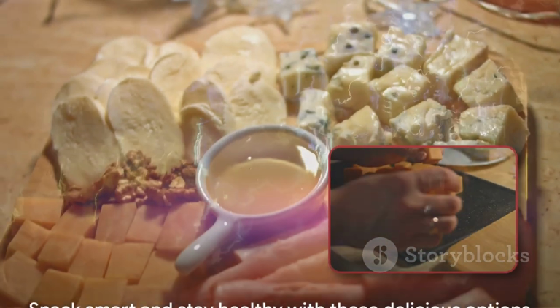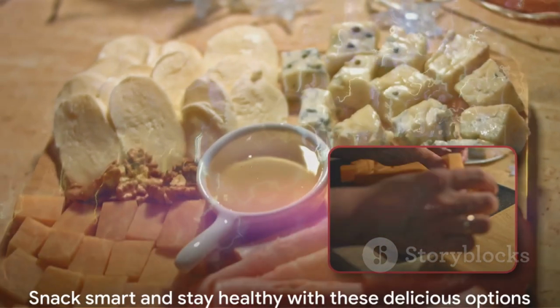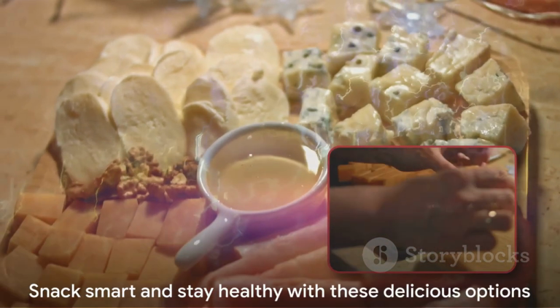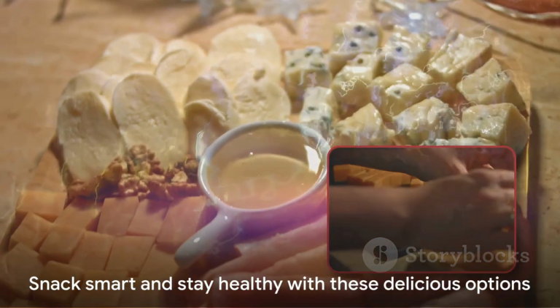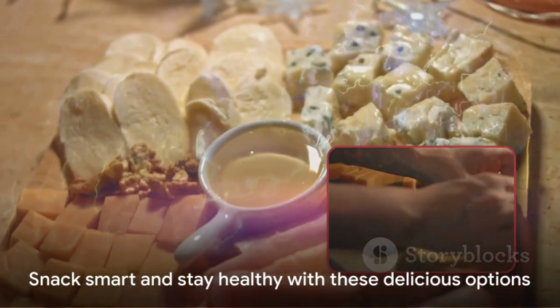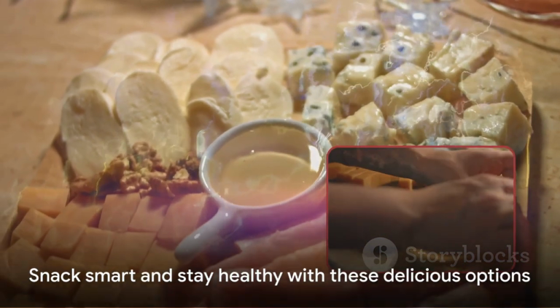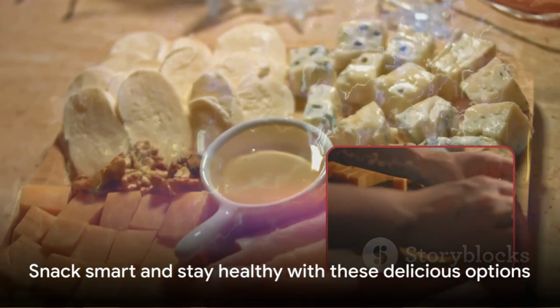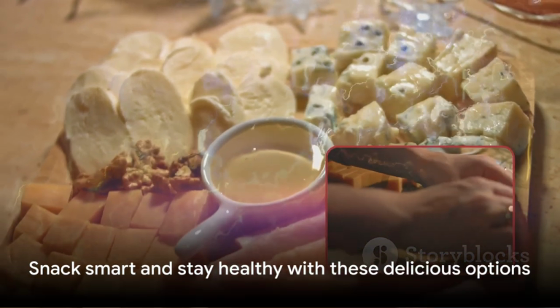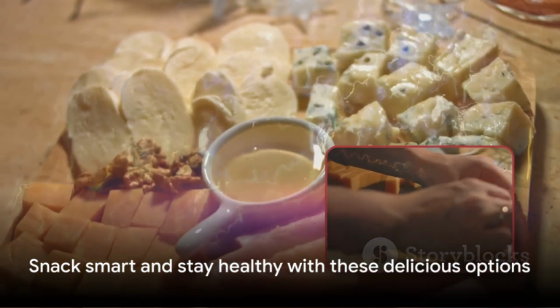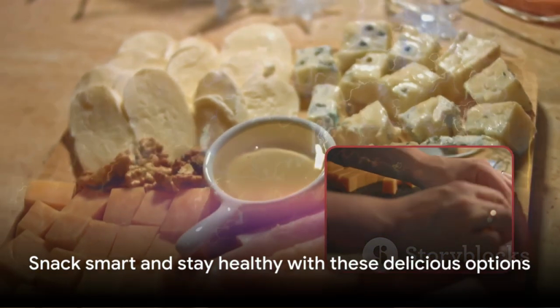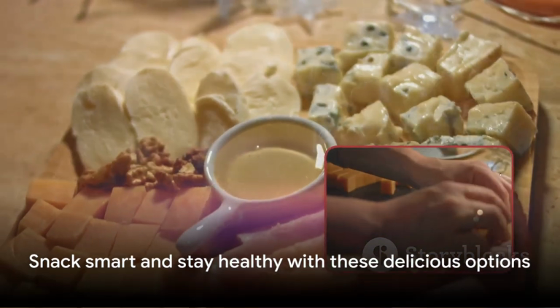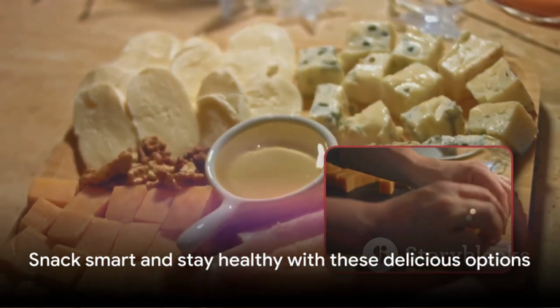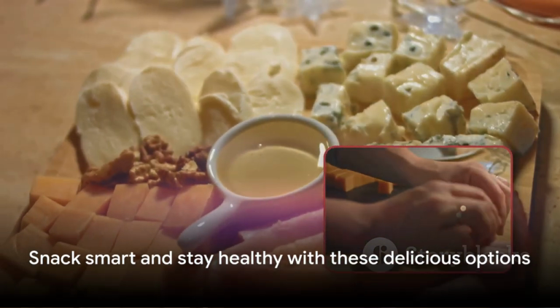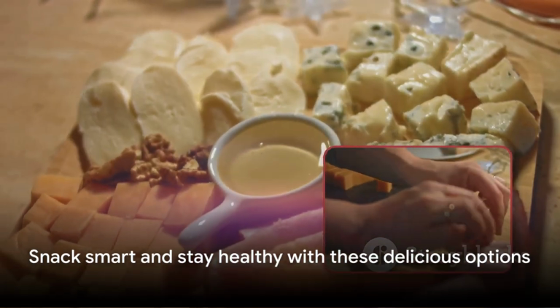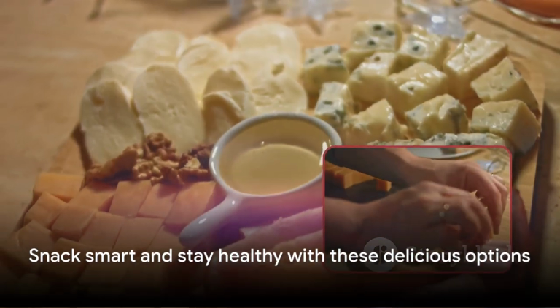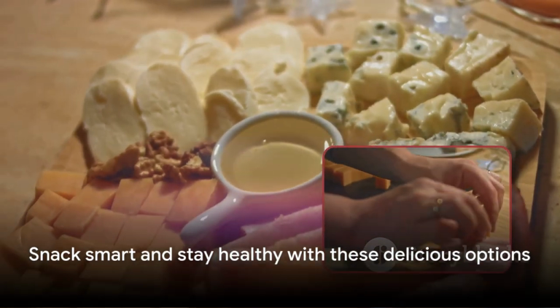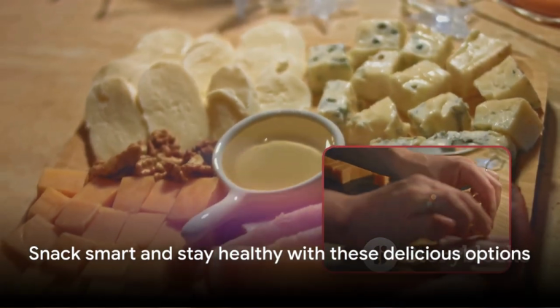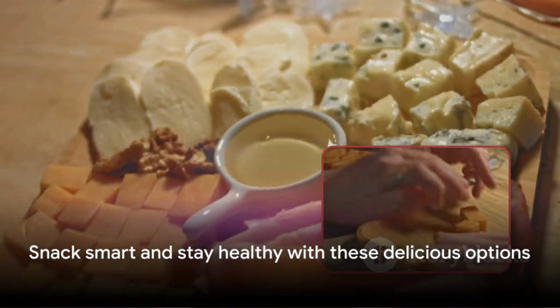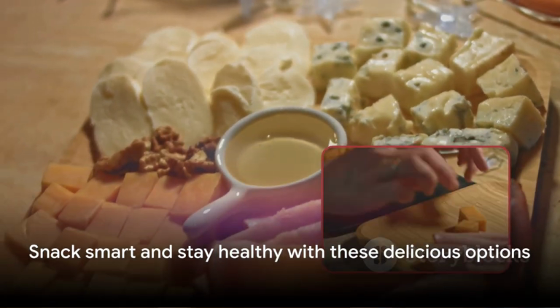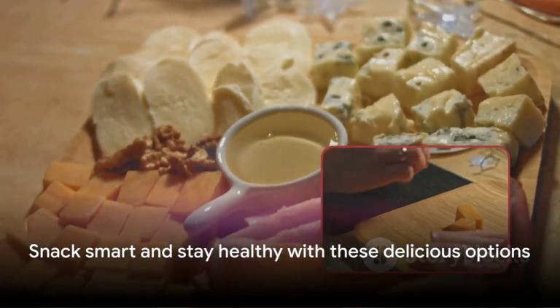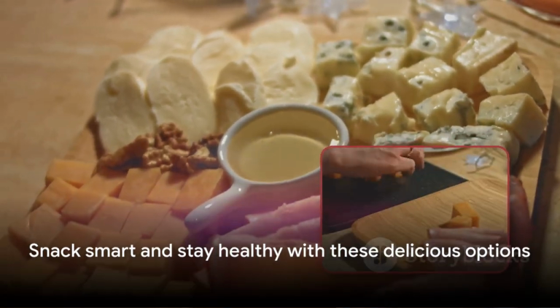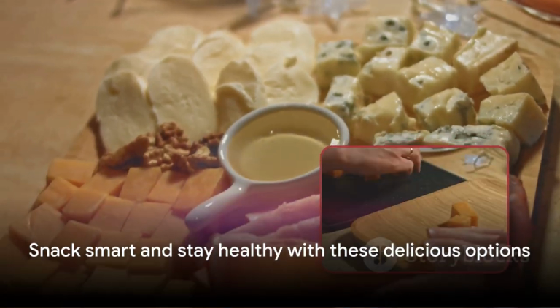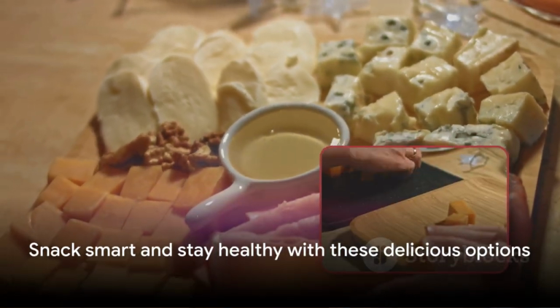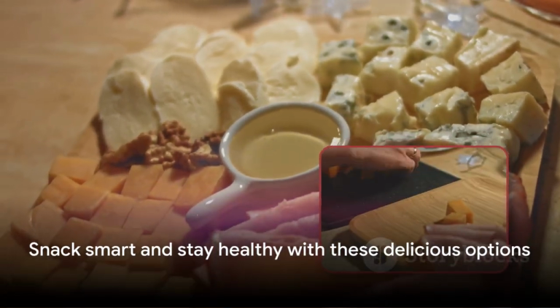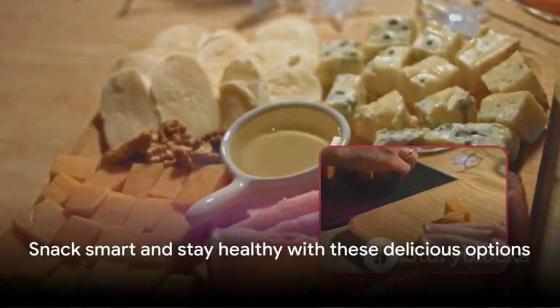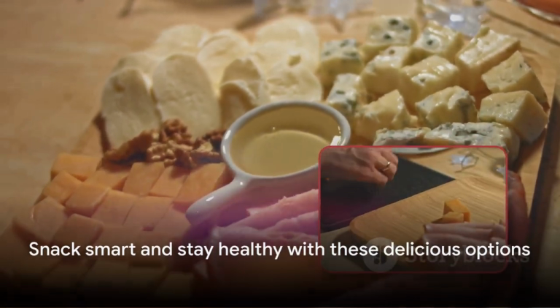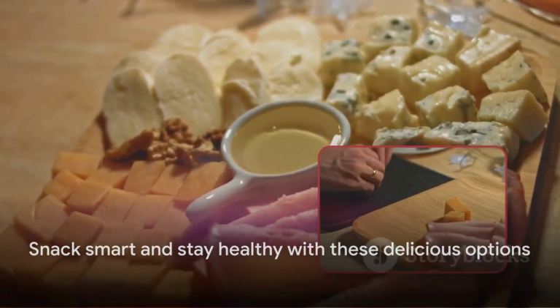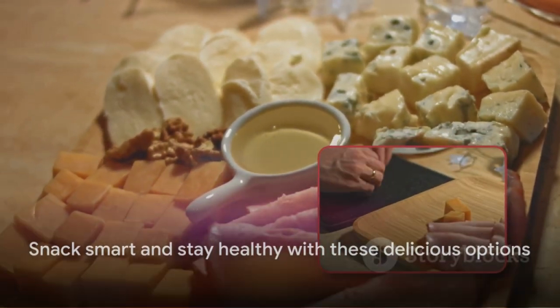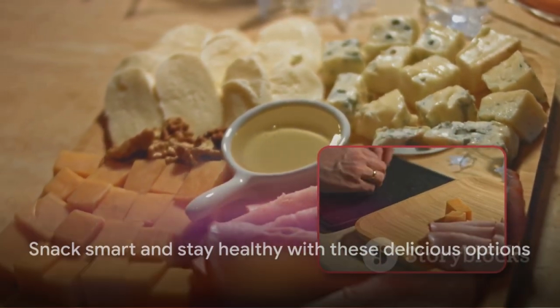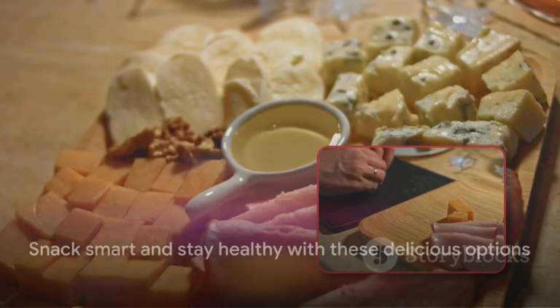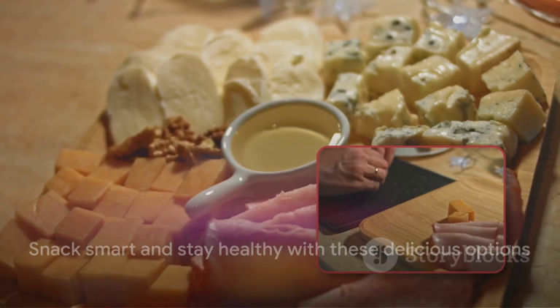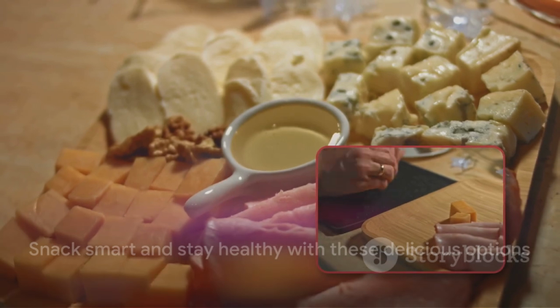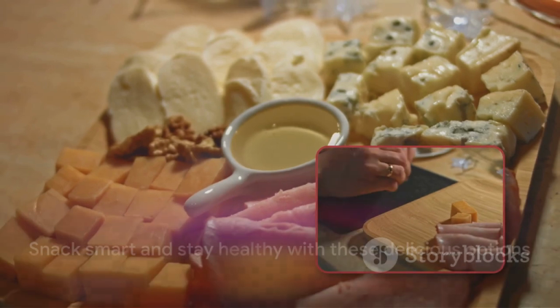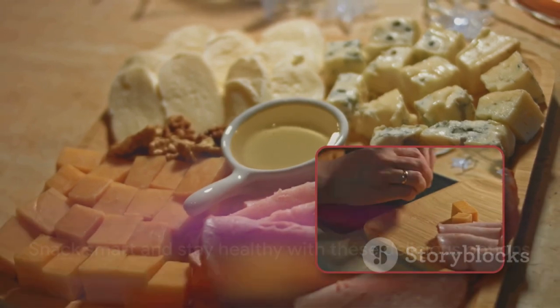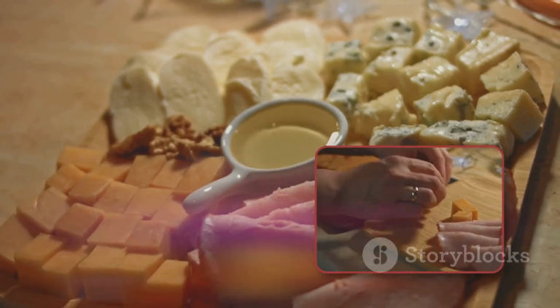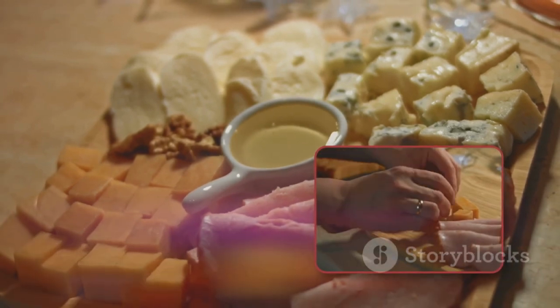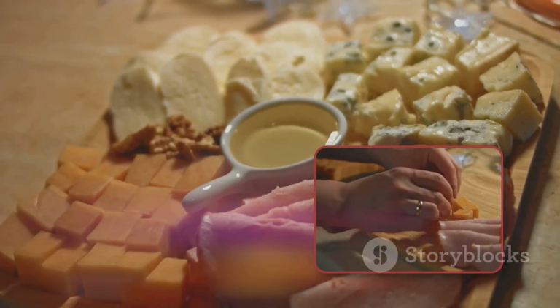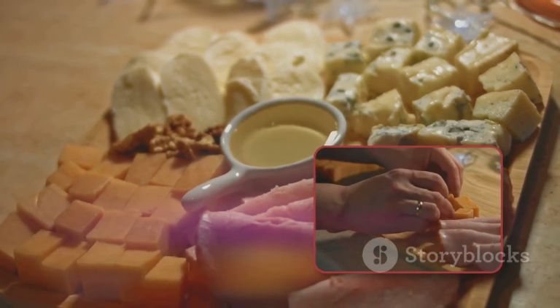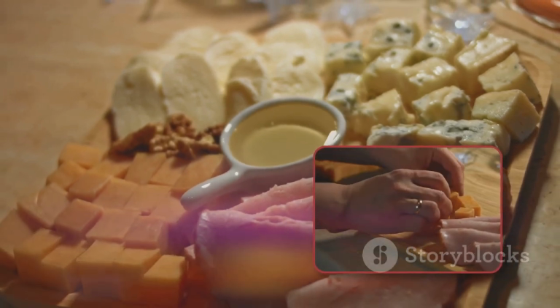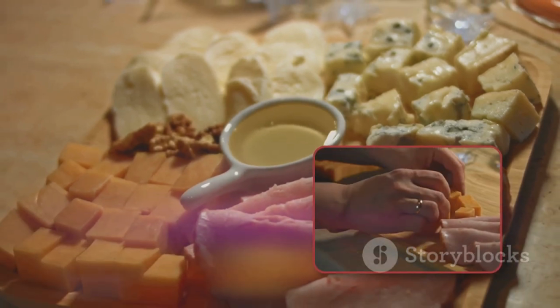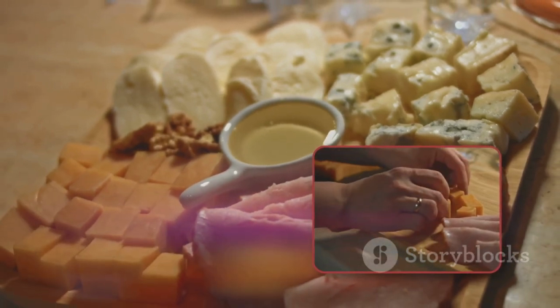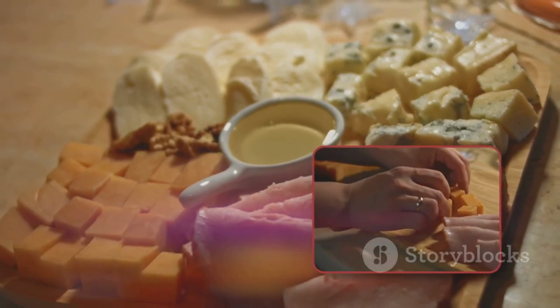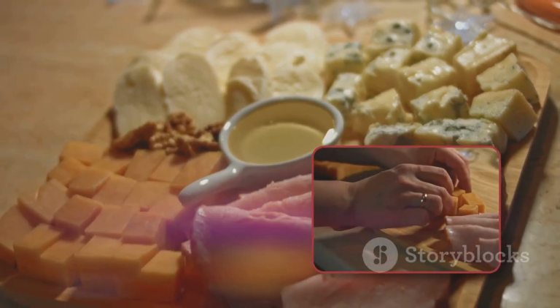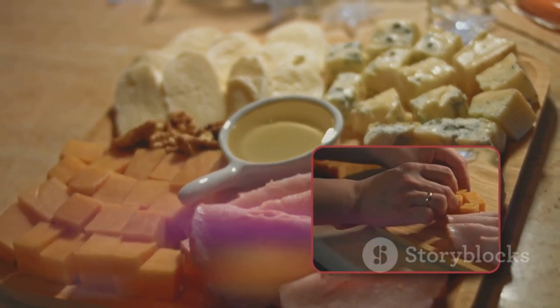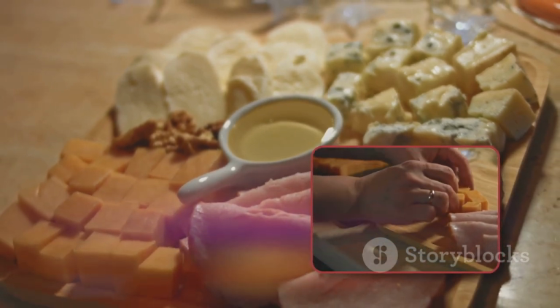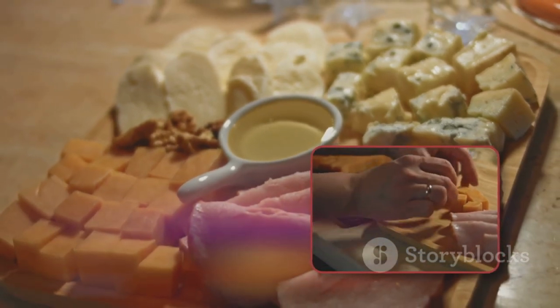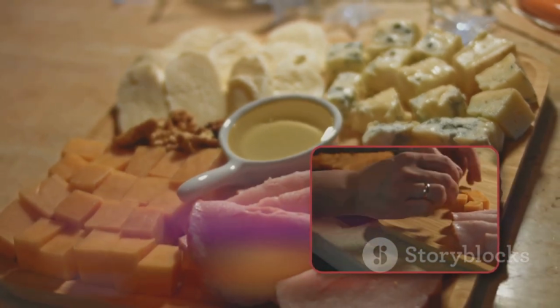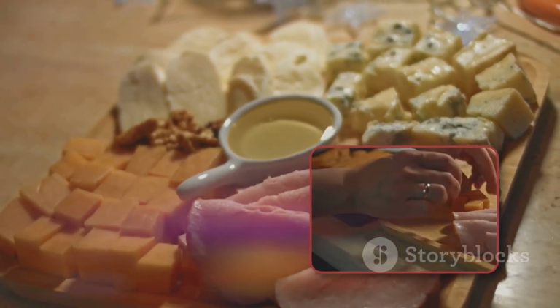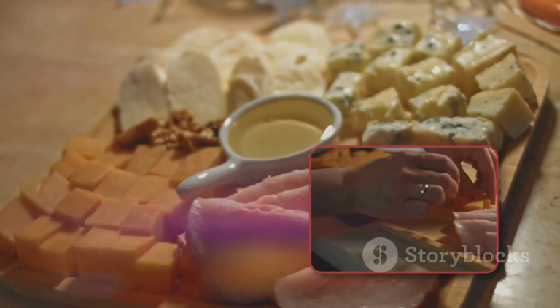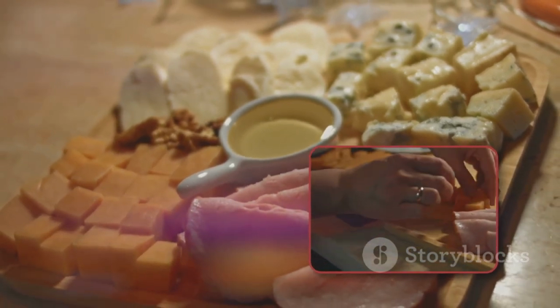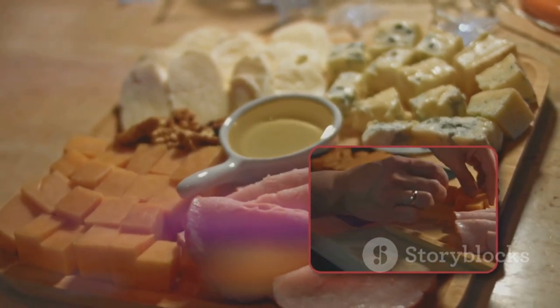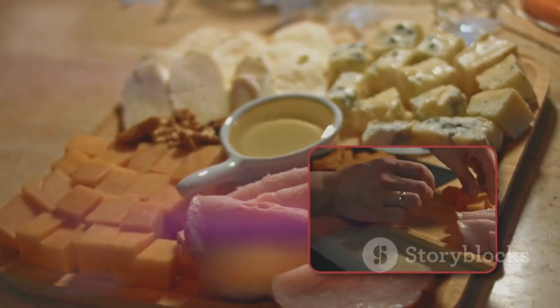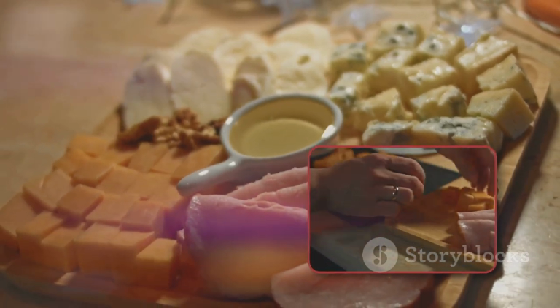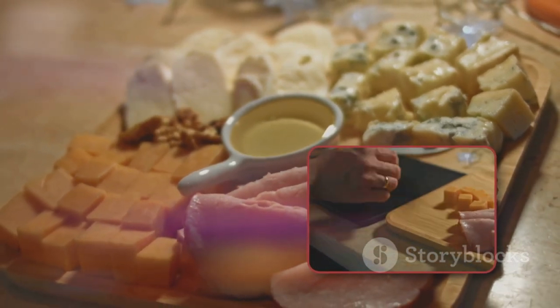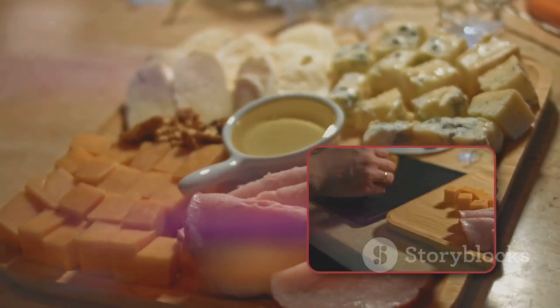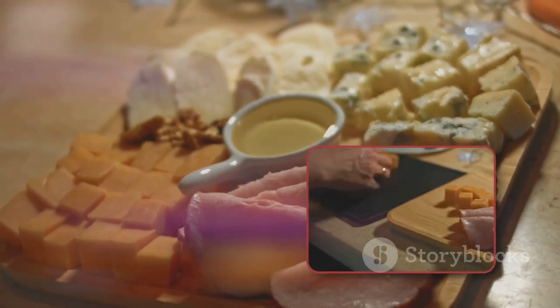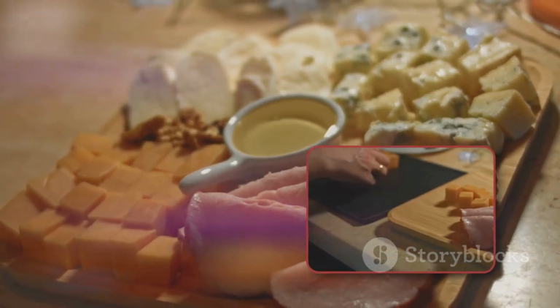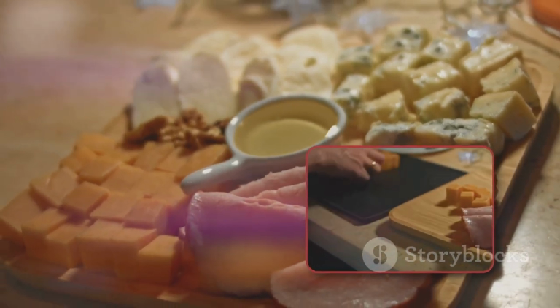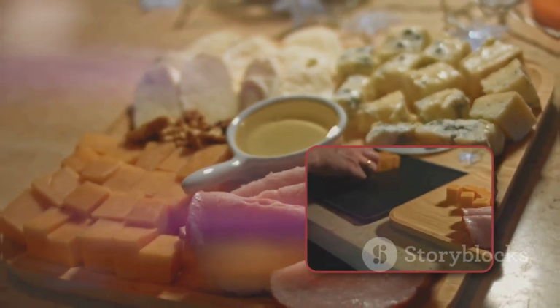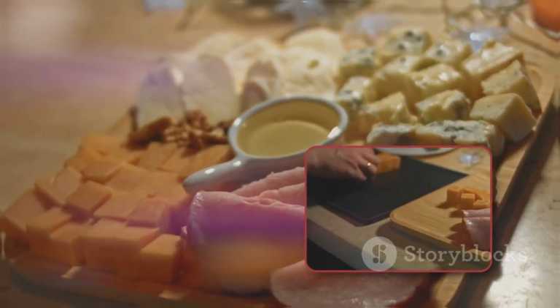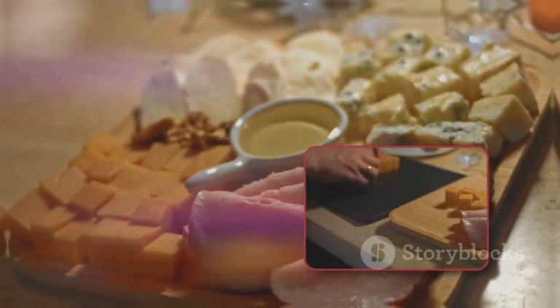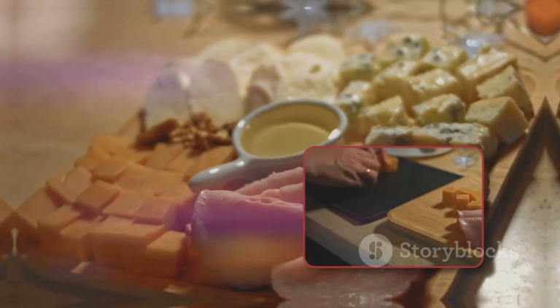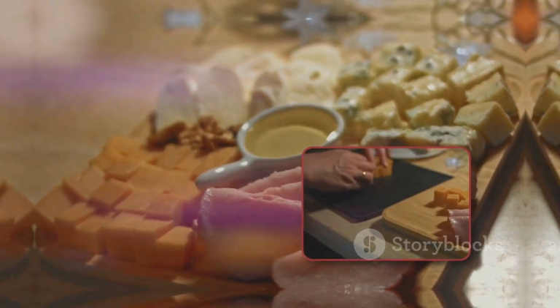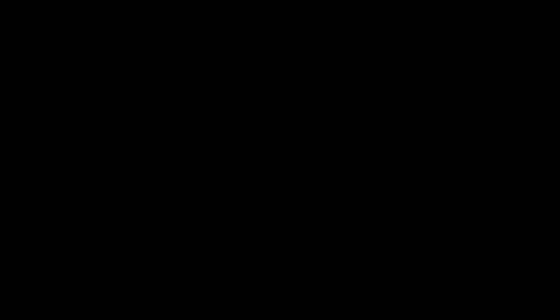Remember, maintaining a healthy diet doesn't mean compromising on taste or convenience. So go ahead, snack smart, and stay healthy.